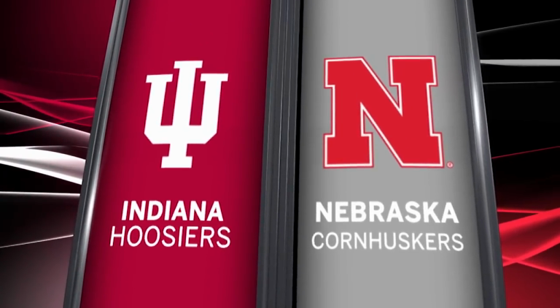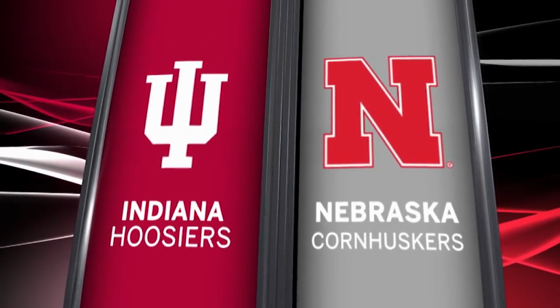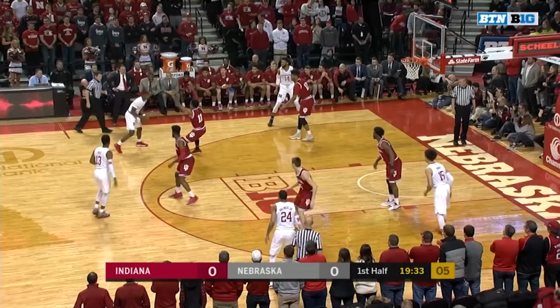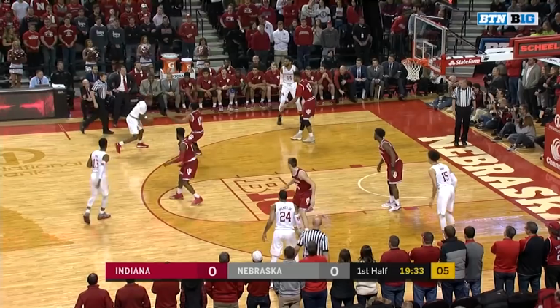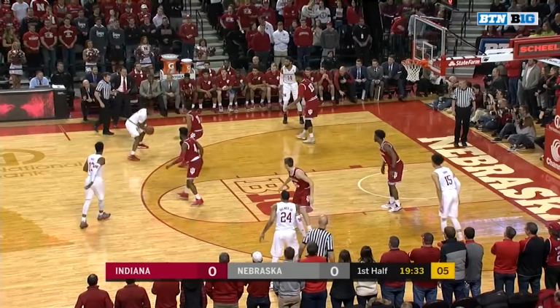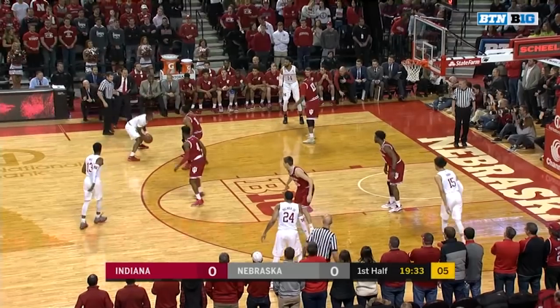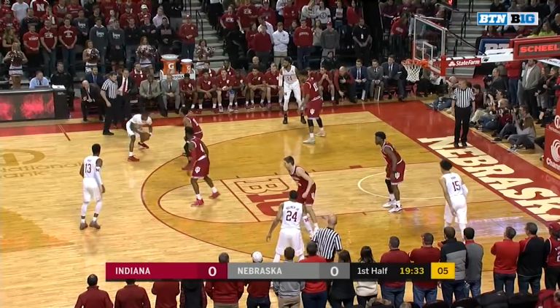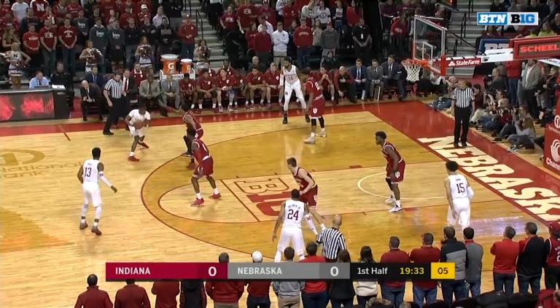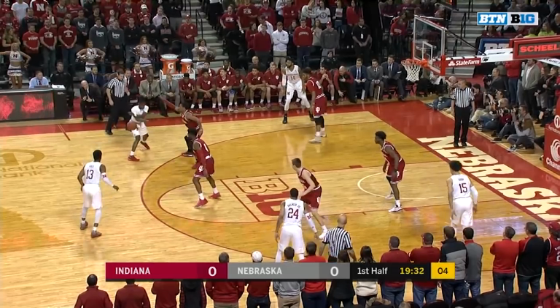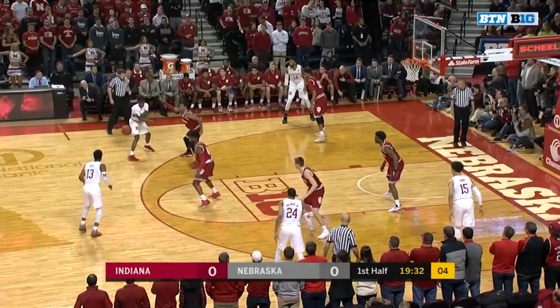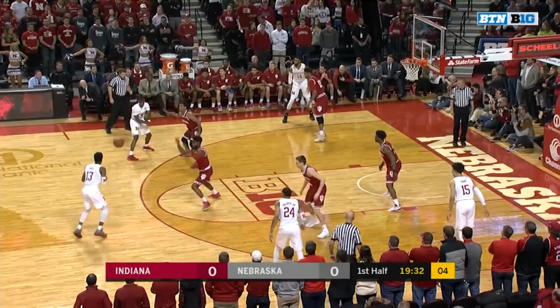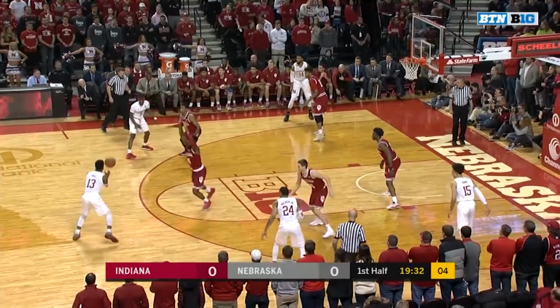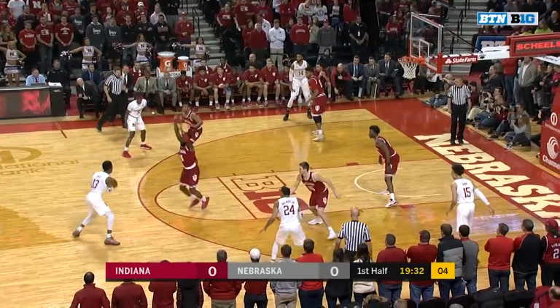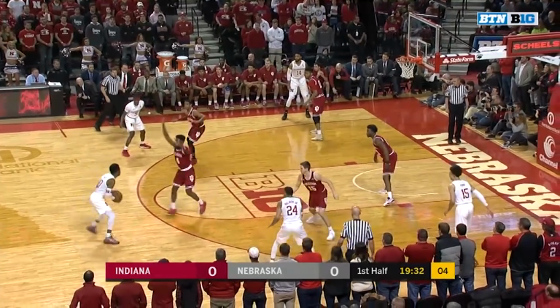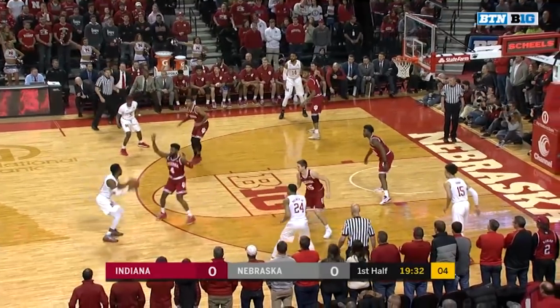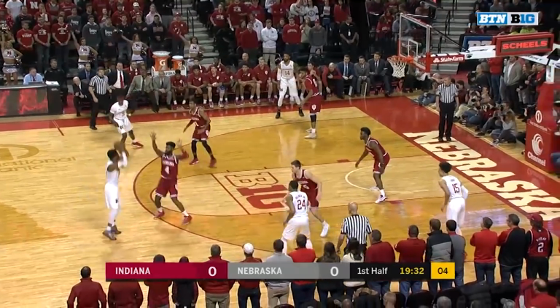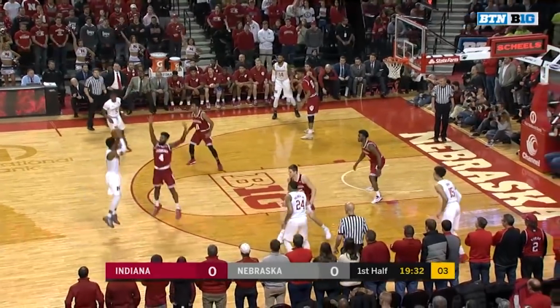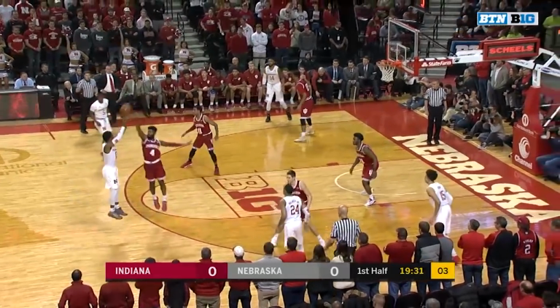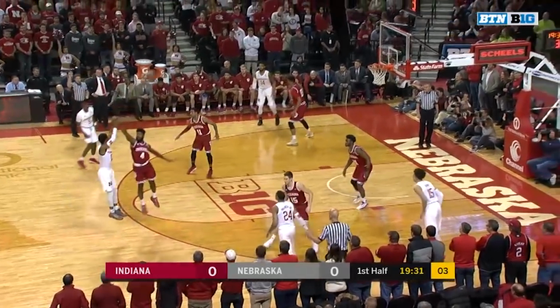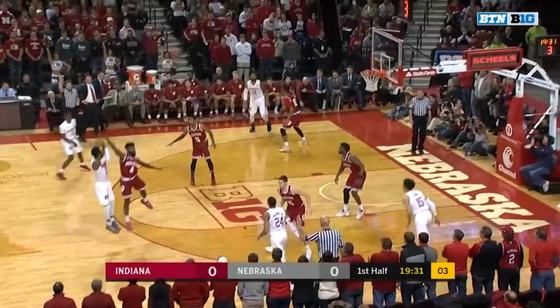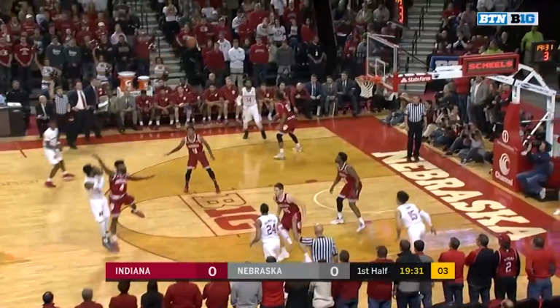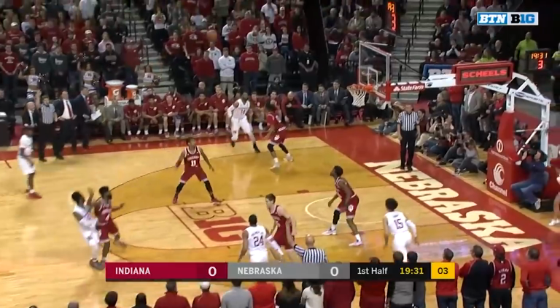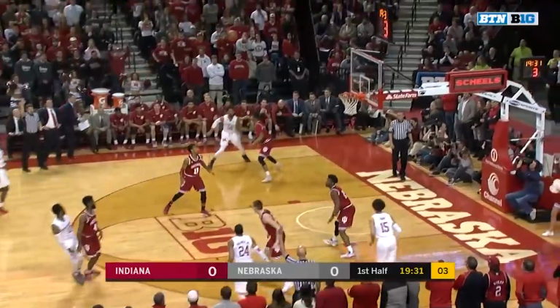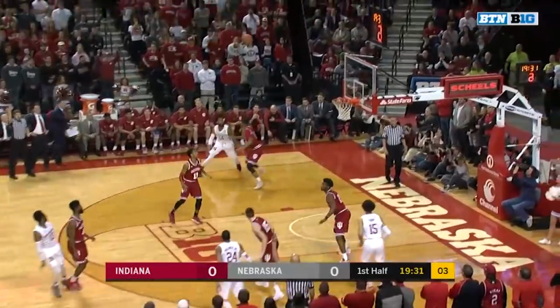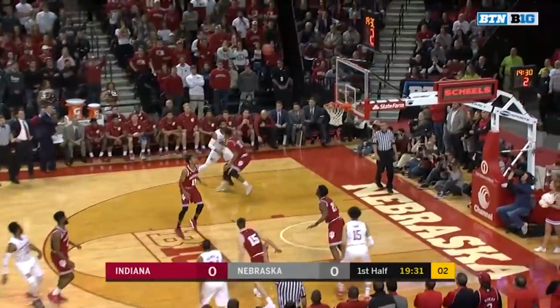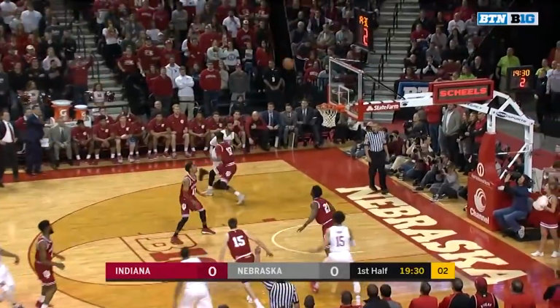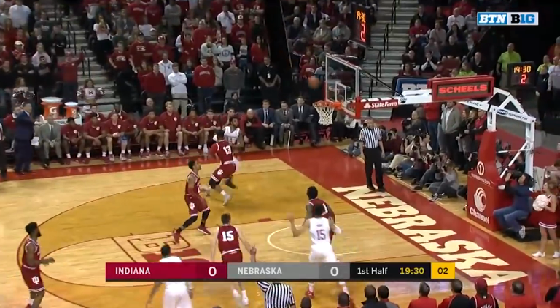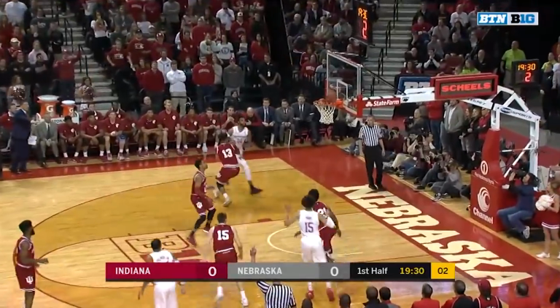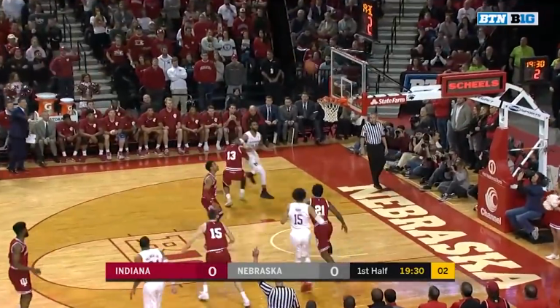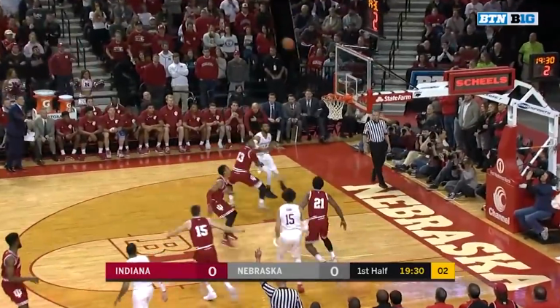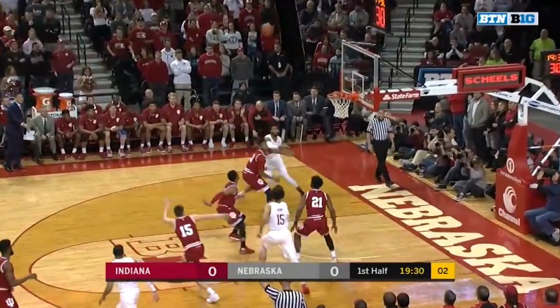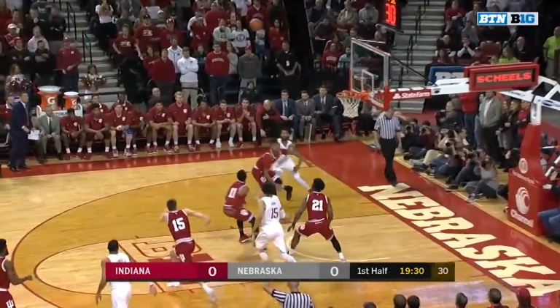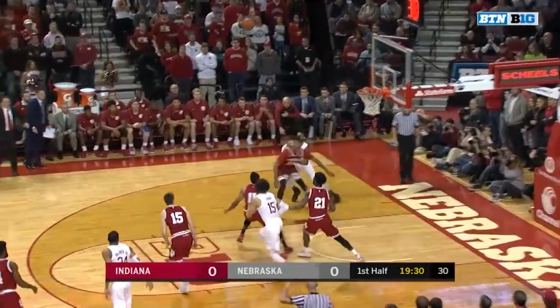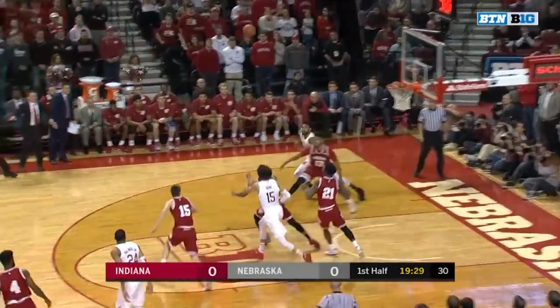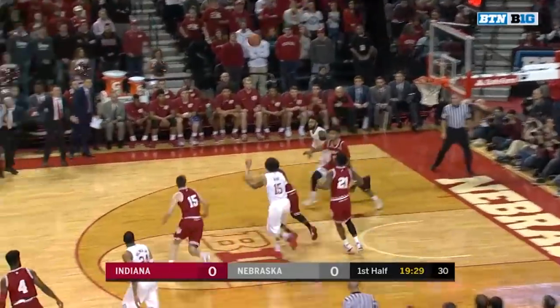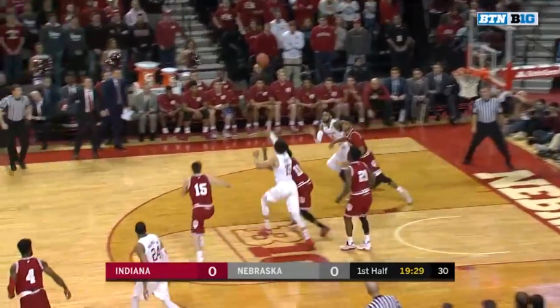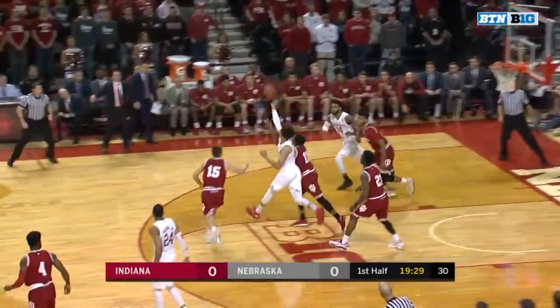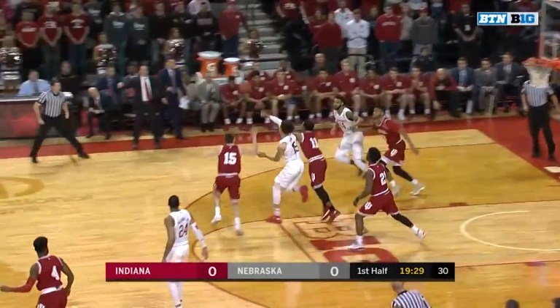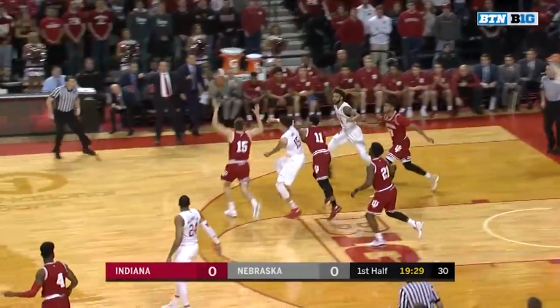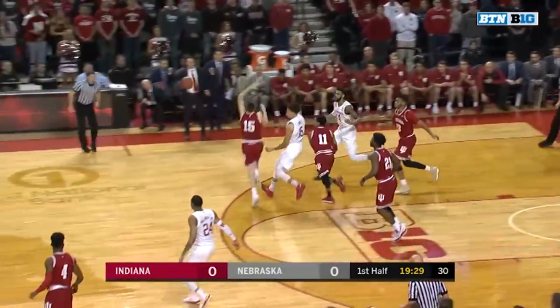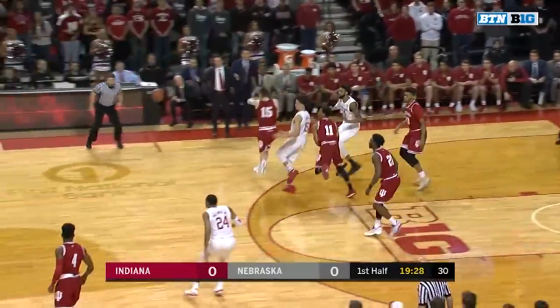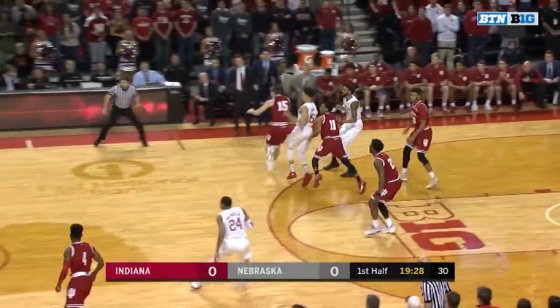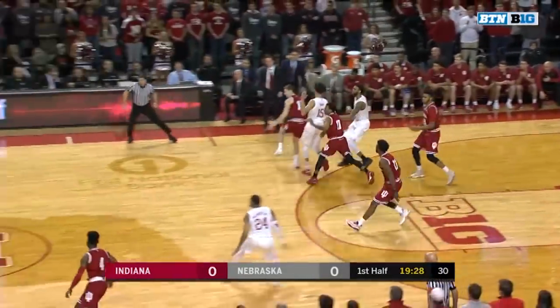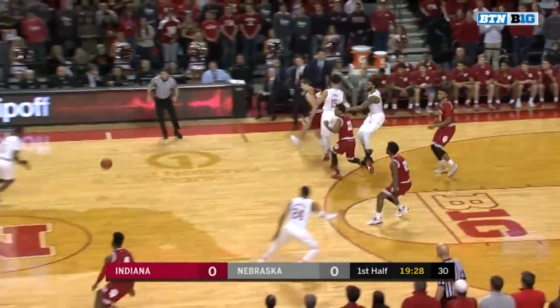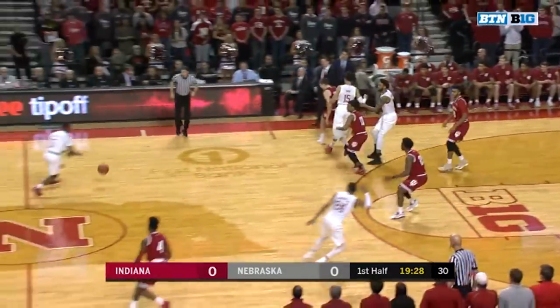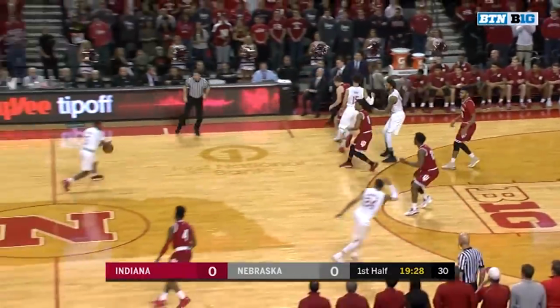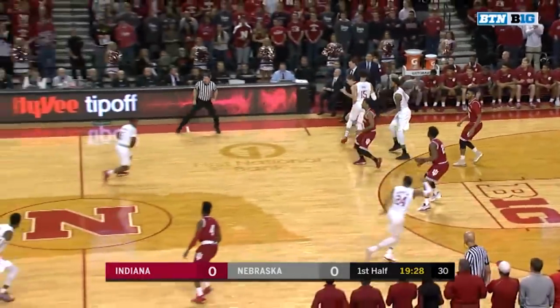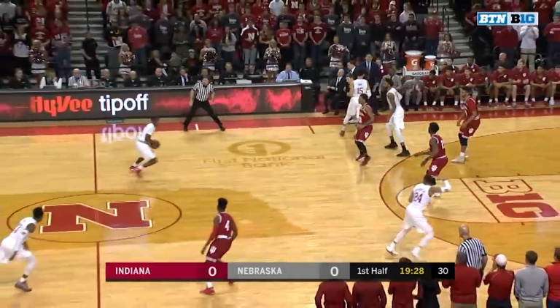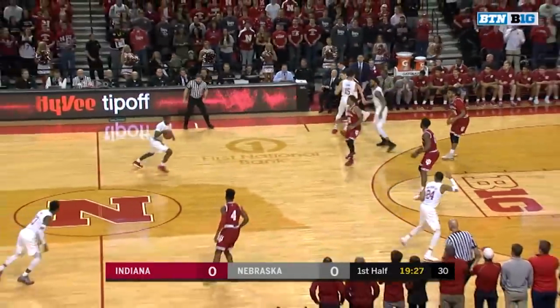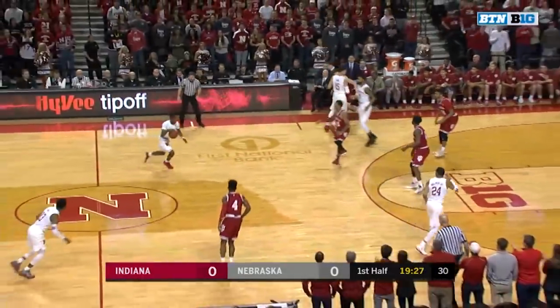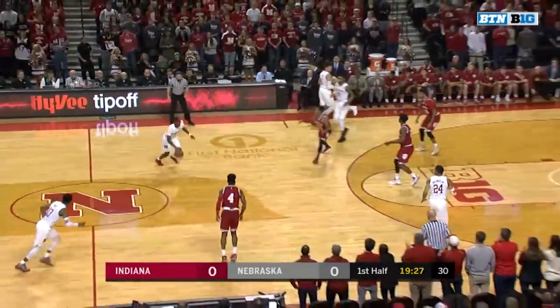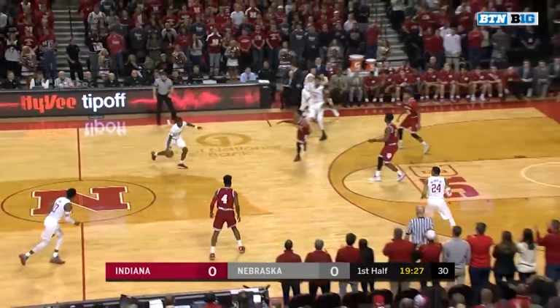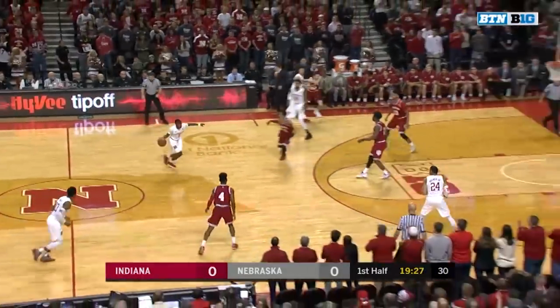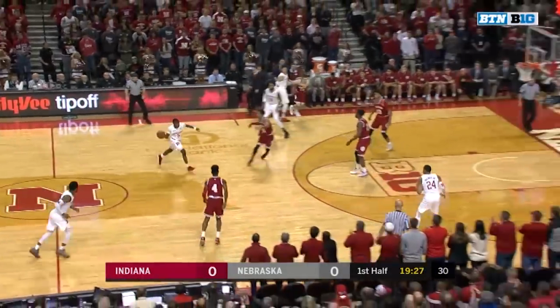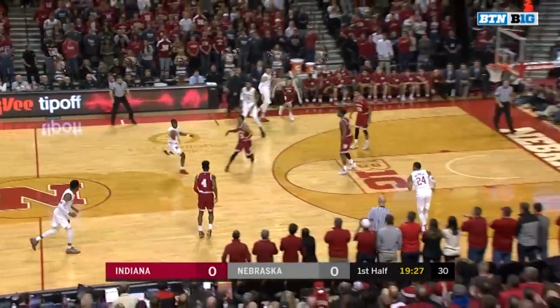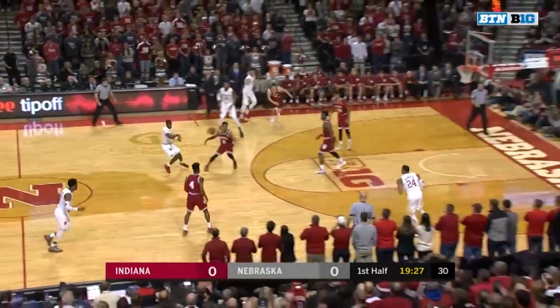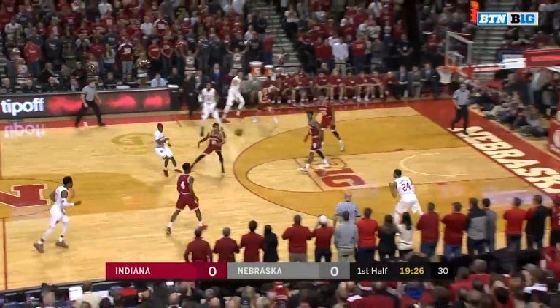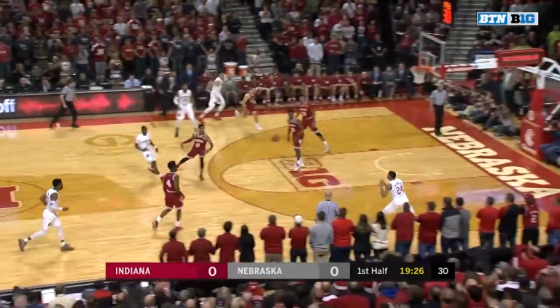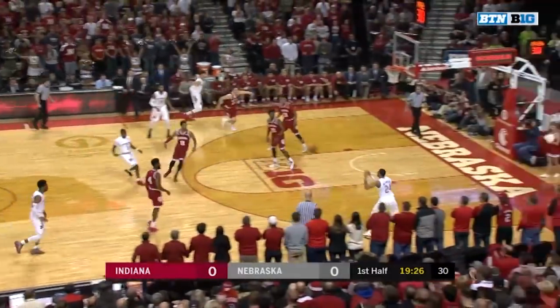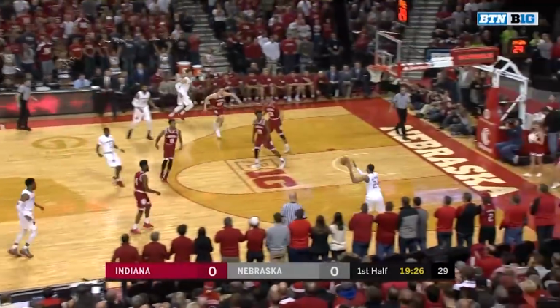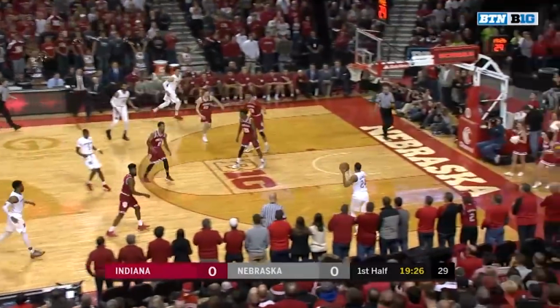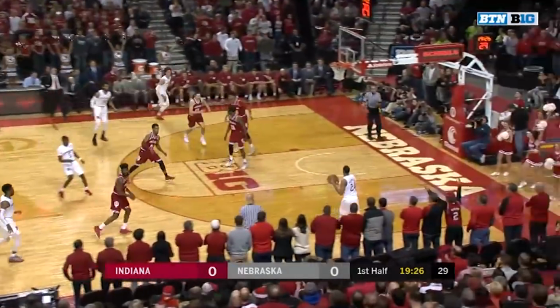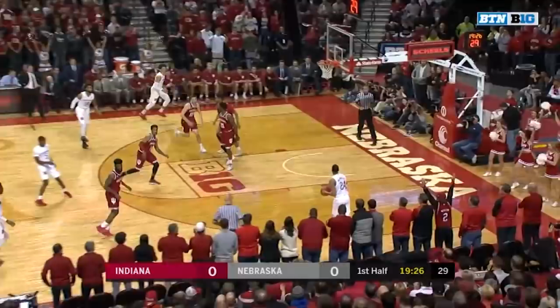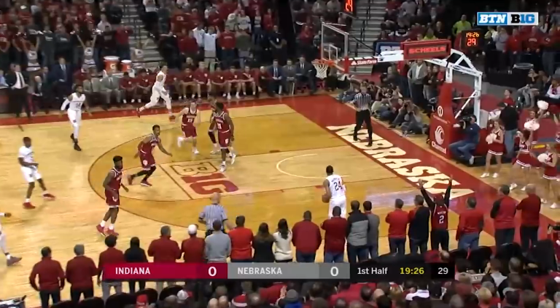There's Watson with four to shoot. Gill's going to have to launch over Johnson. Strong off the heel. There's Robey with the tip-out for the rebound.